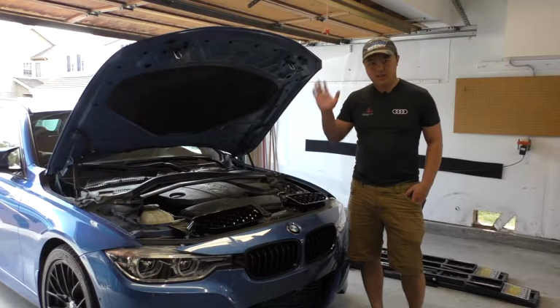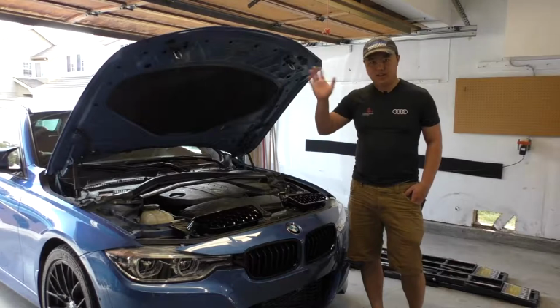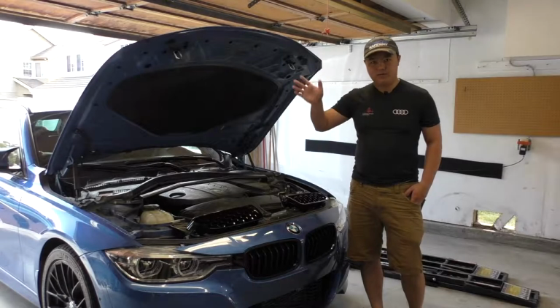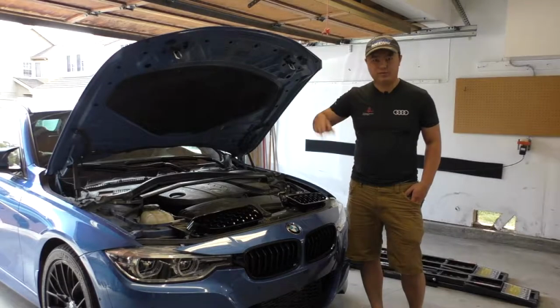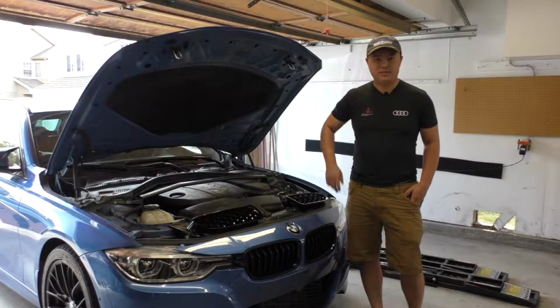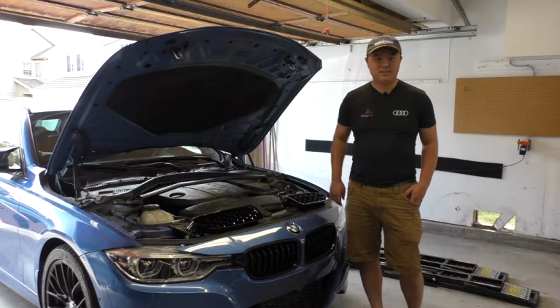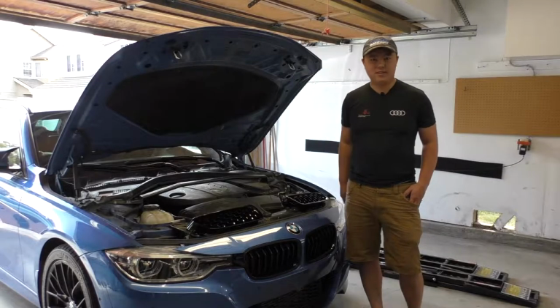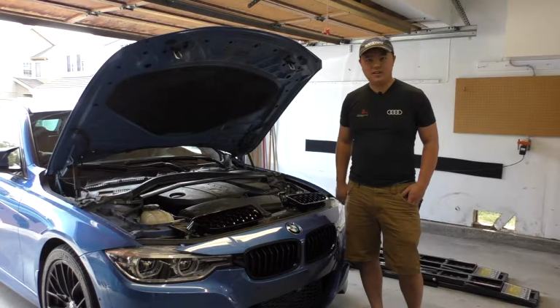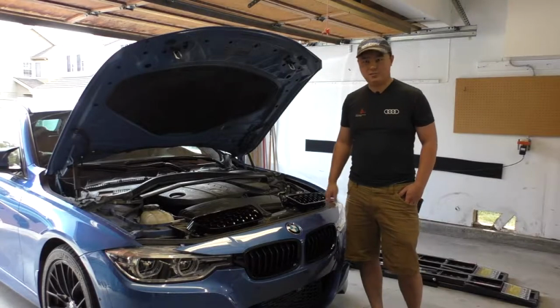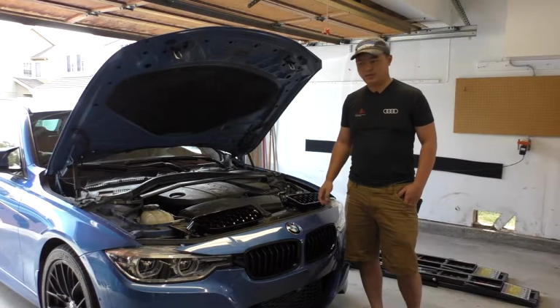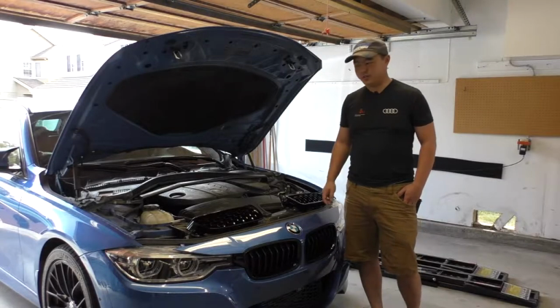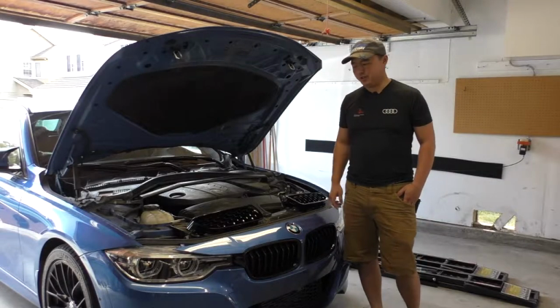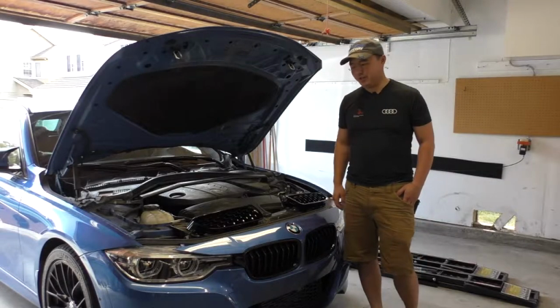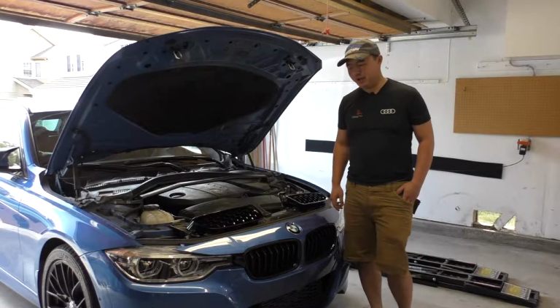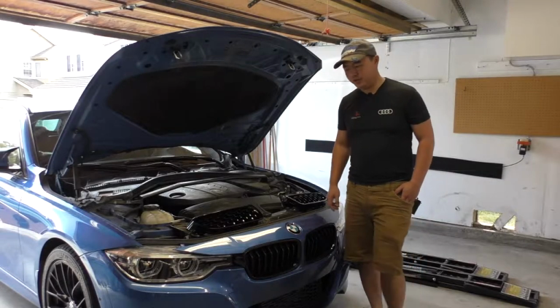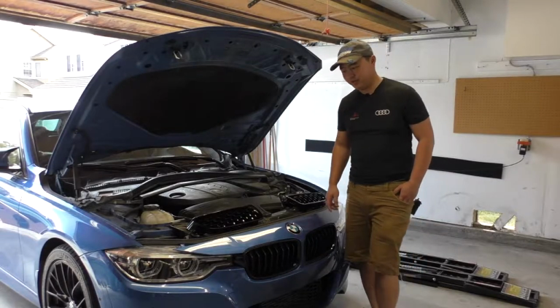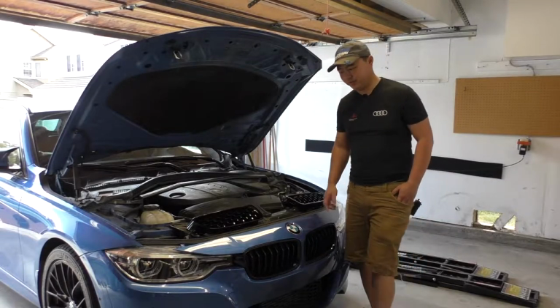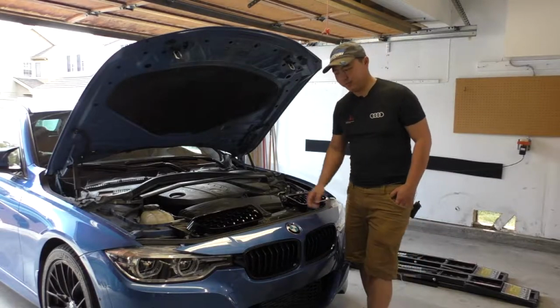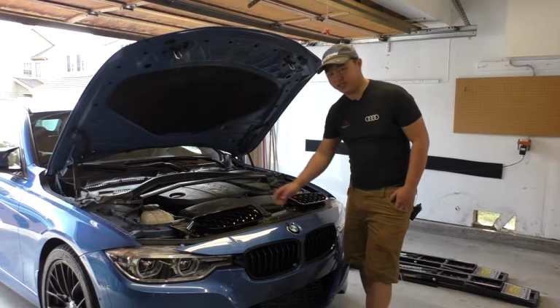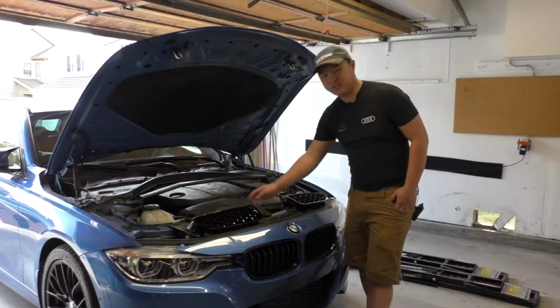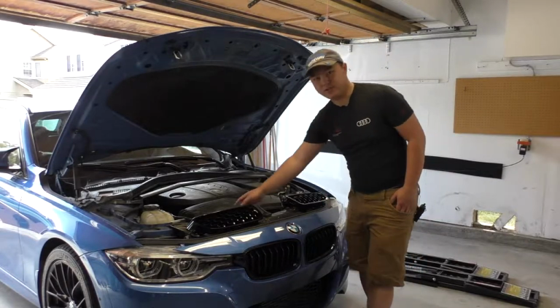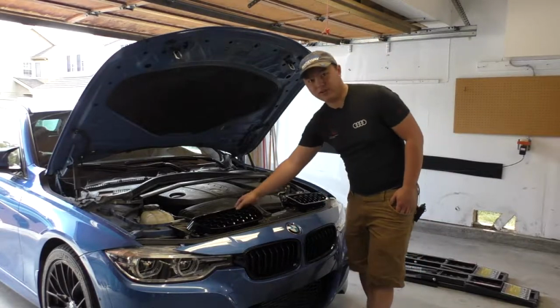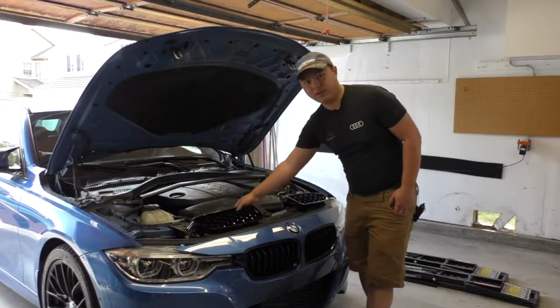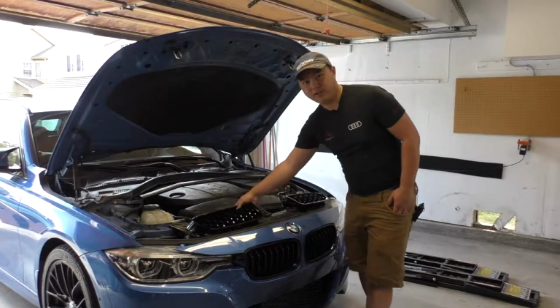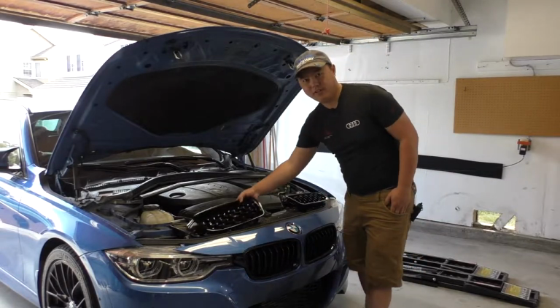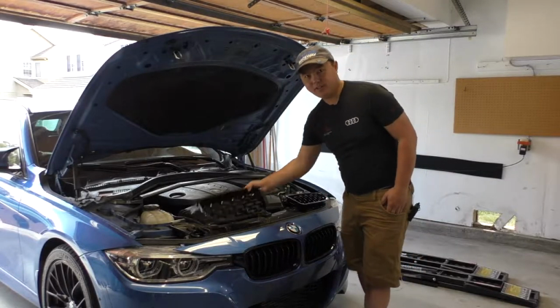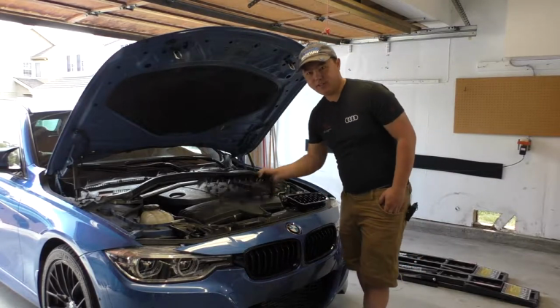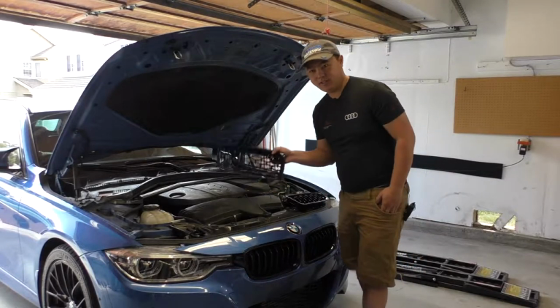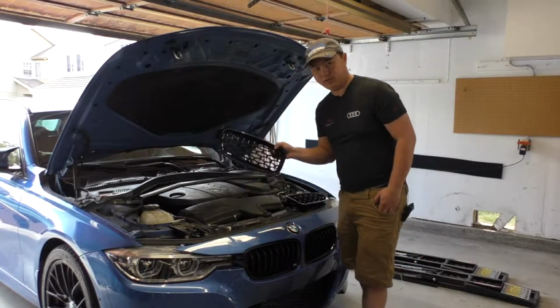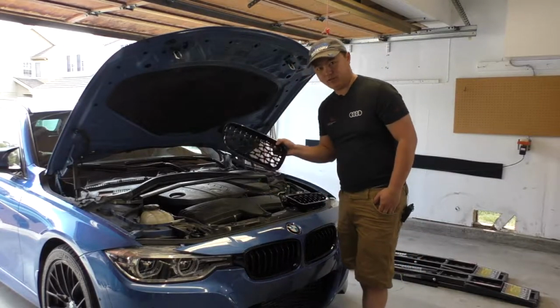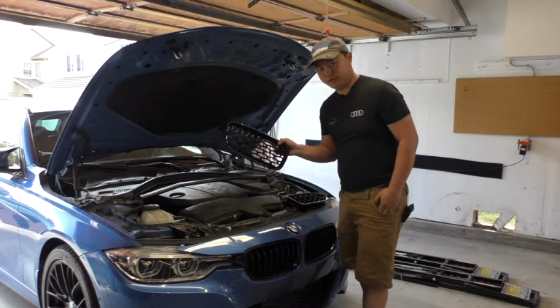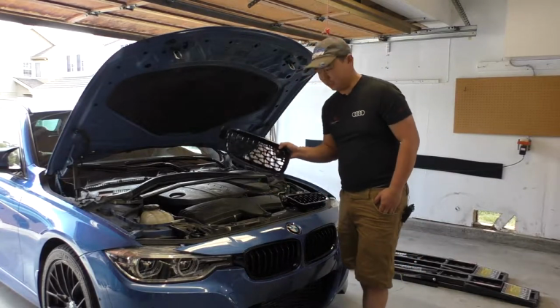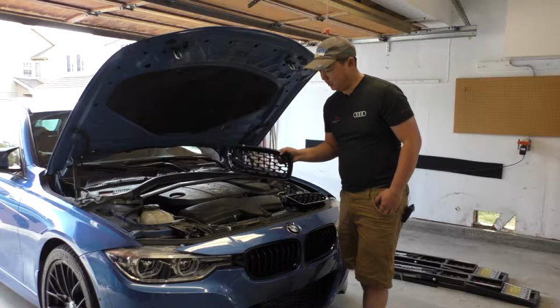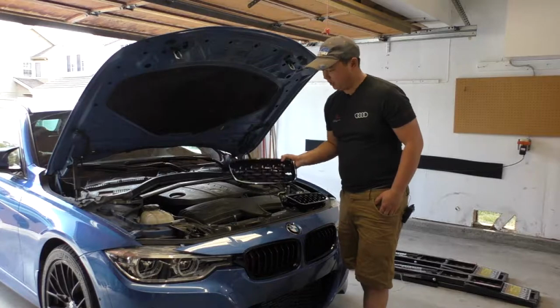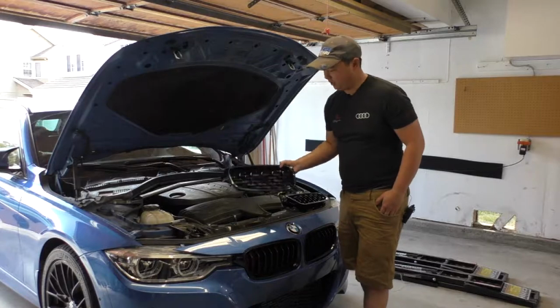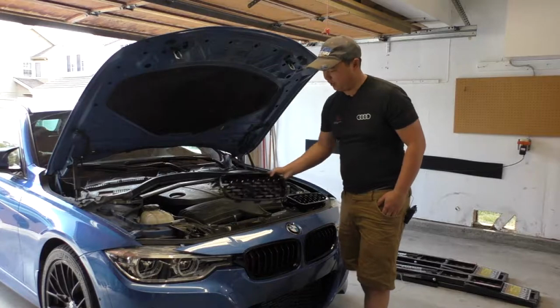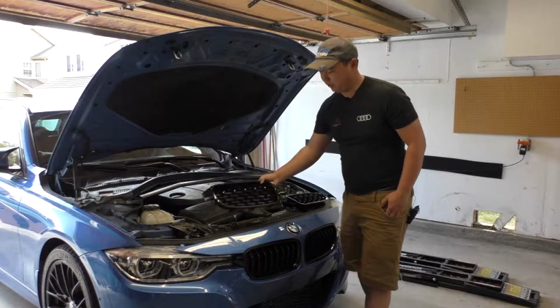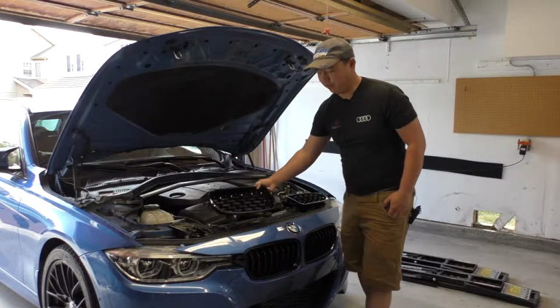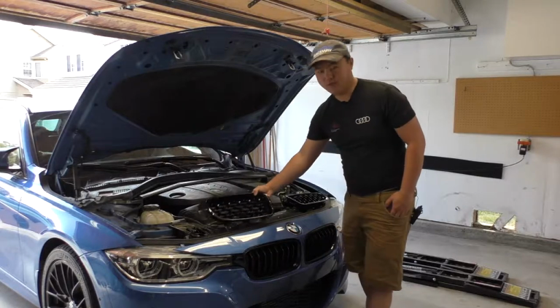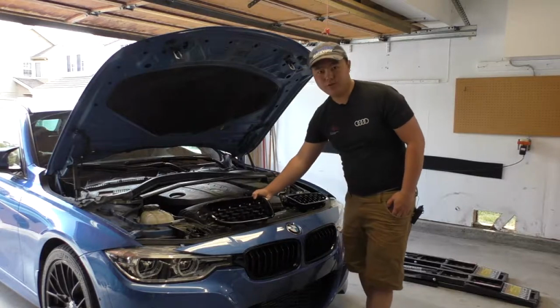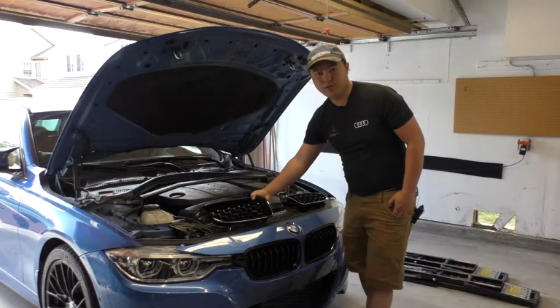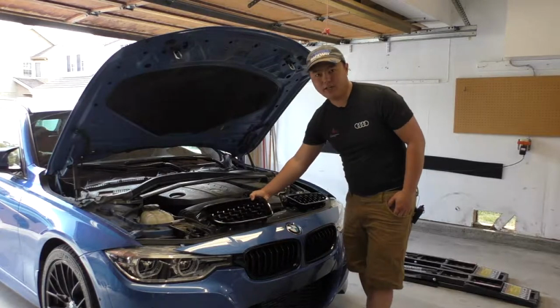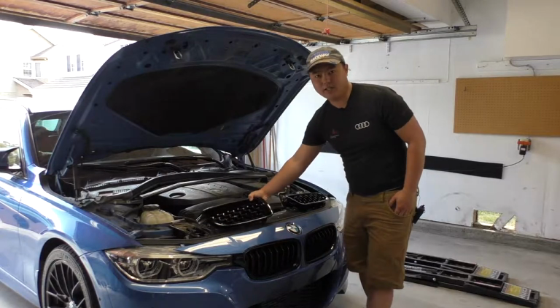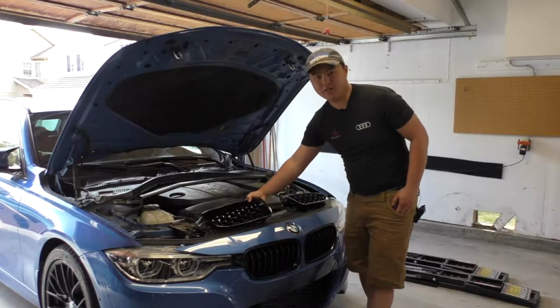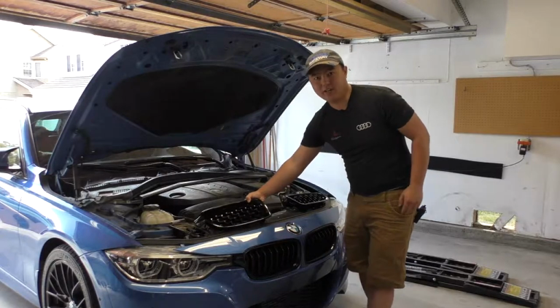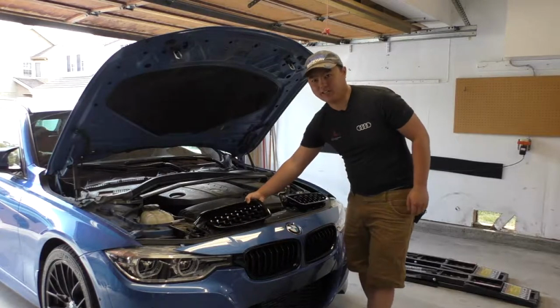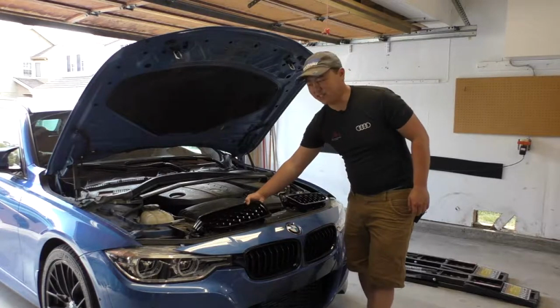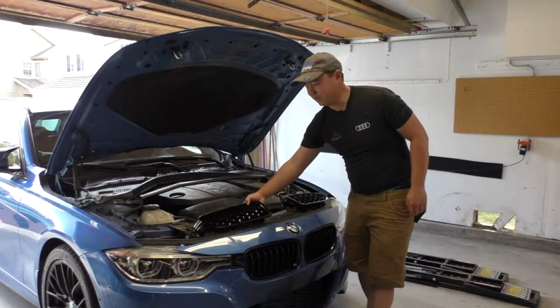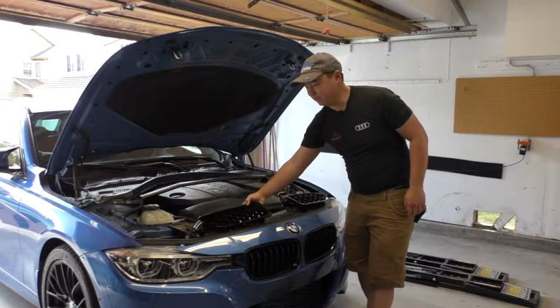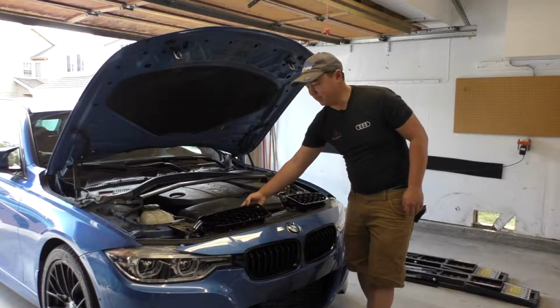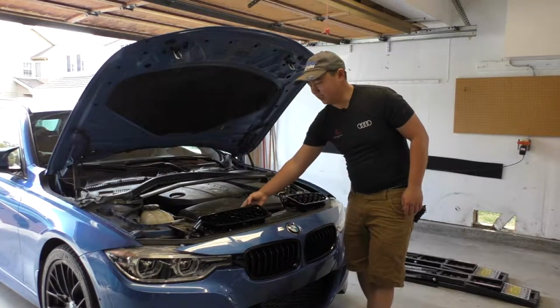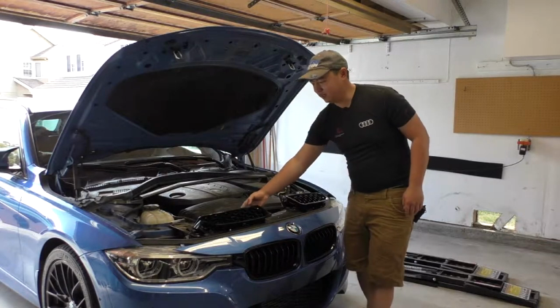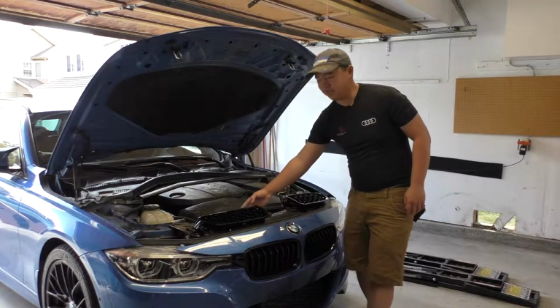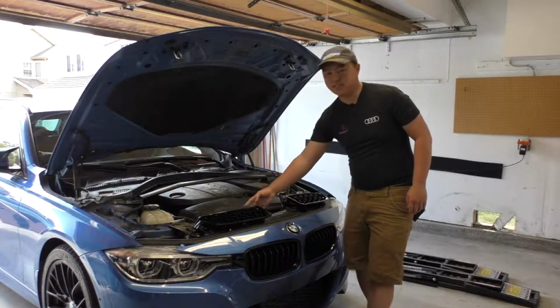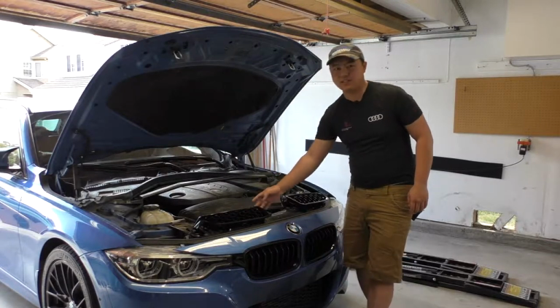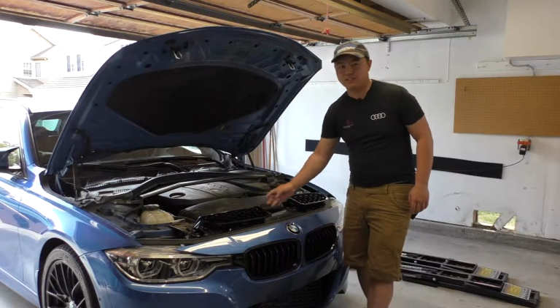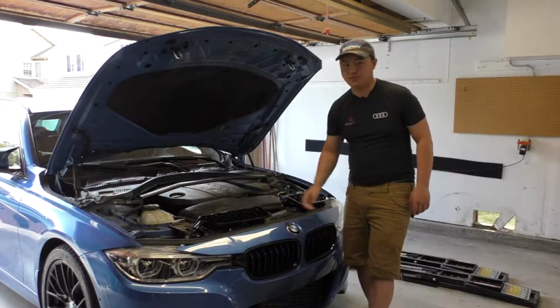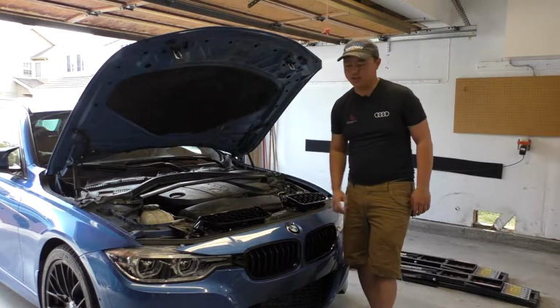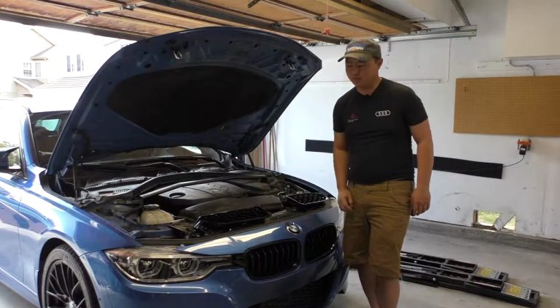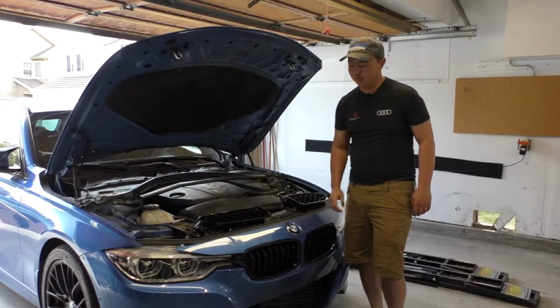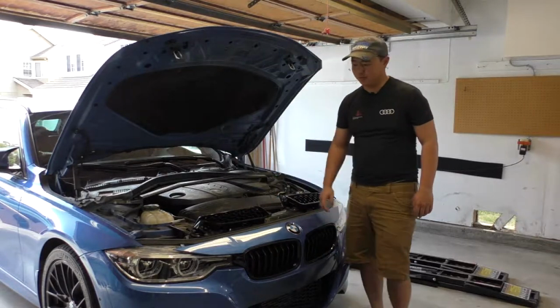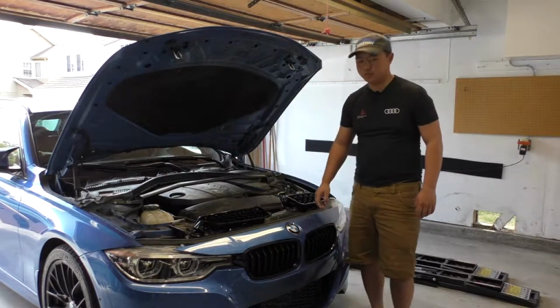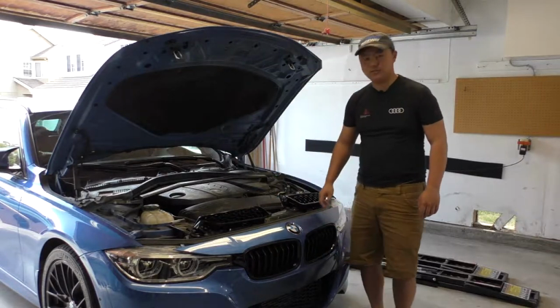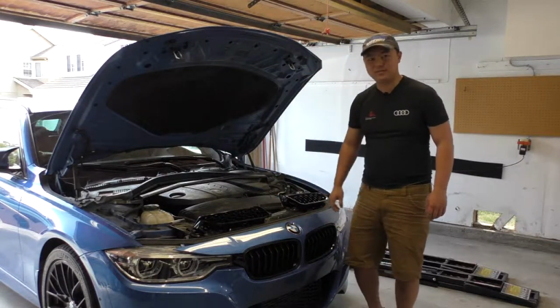Hi everyone, today I'm going to show you how you can replace your kidney grills on your F2X, 3X and F8X chassis BMWs.